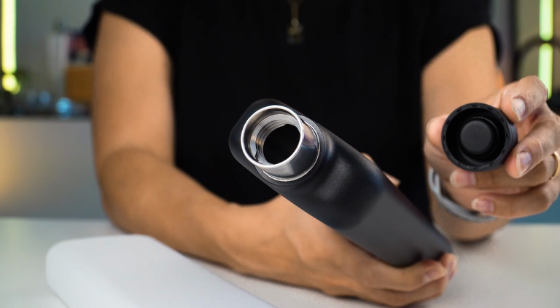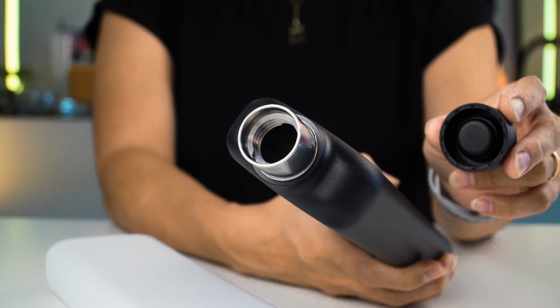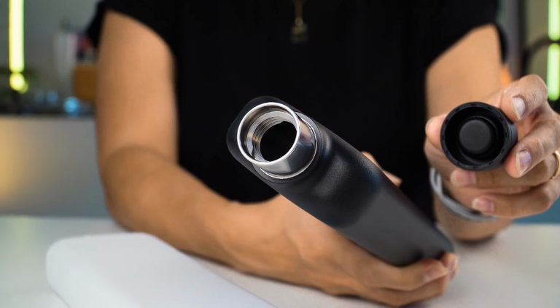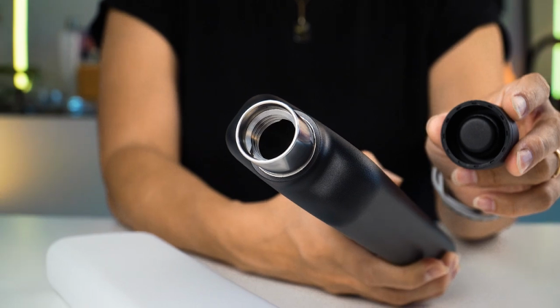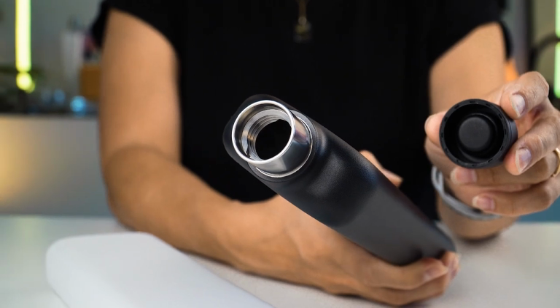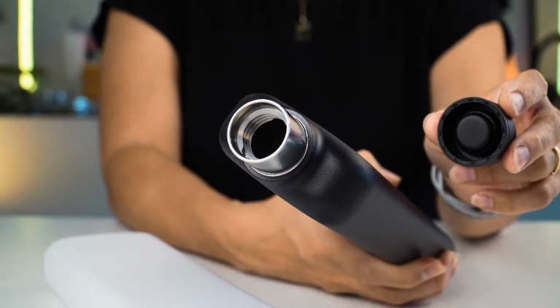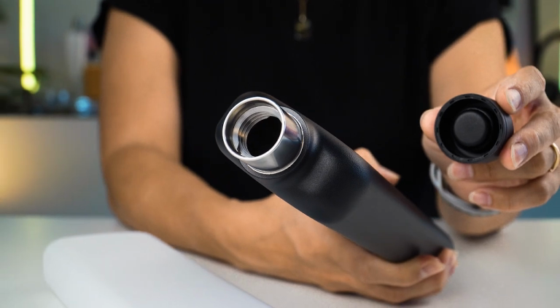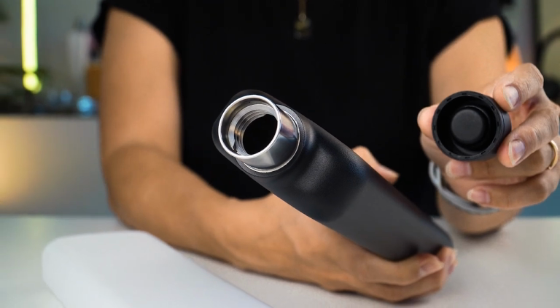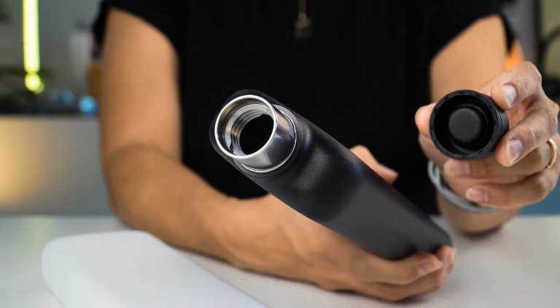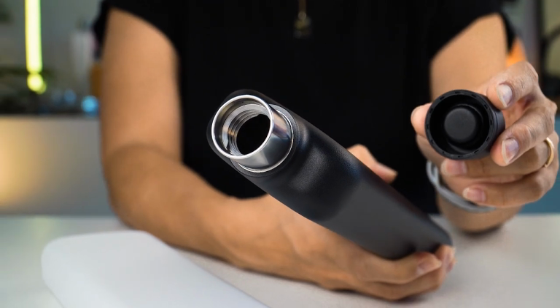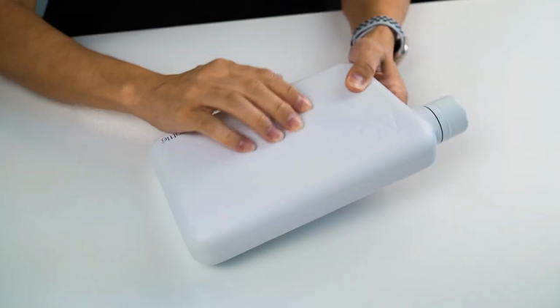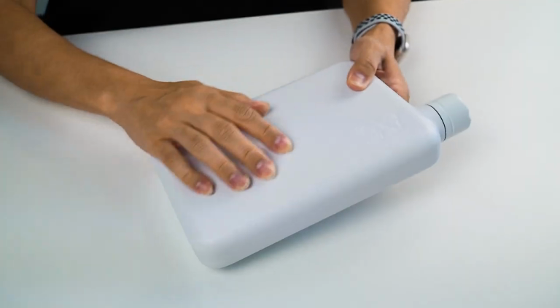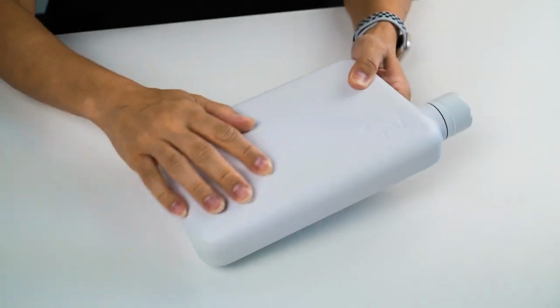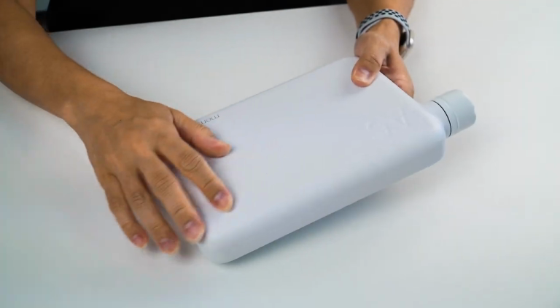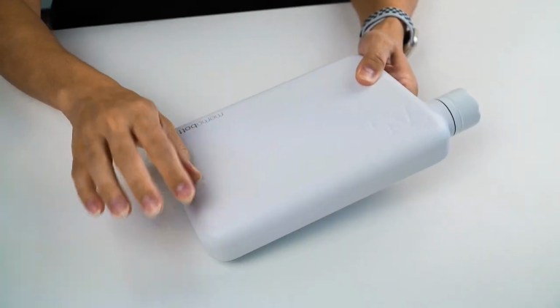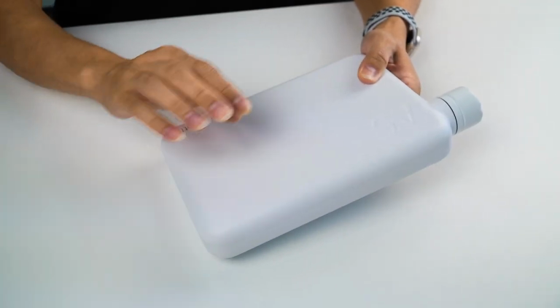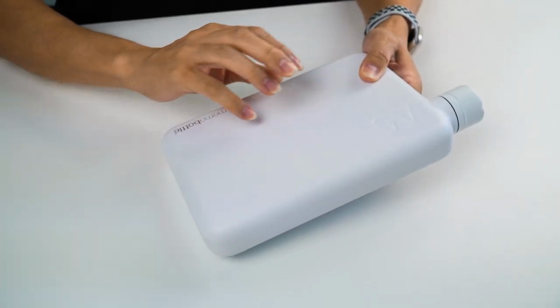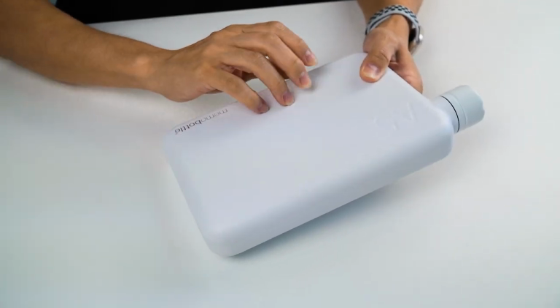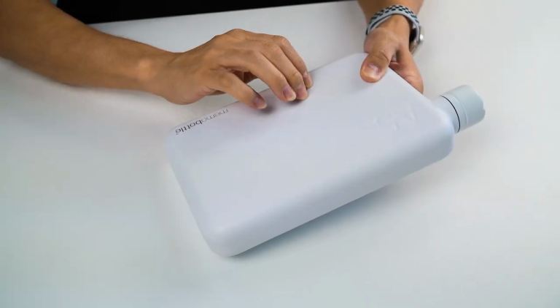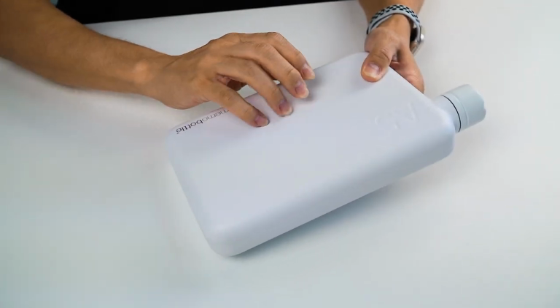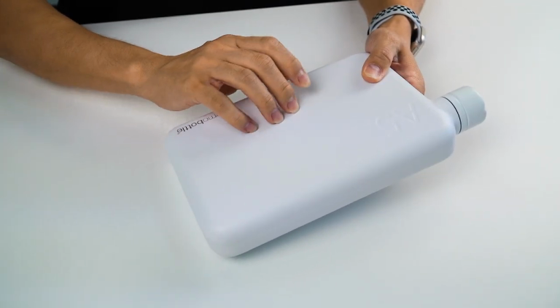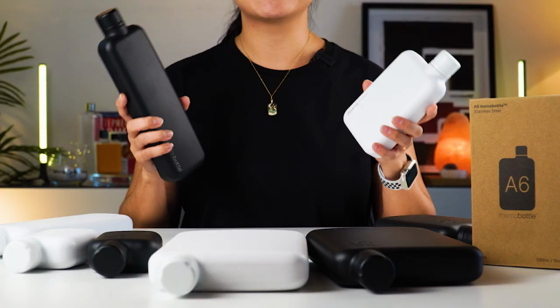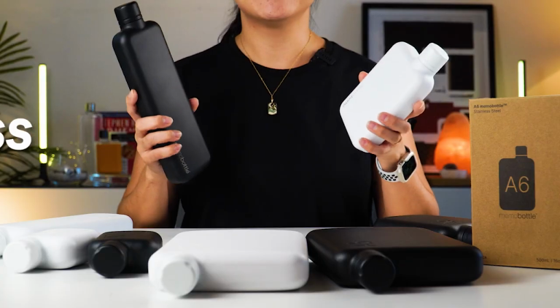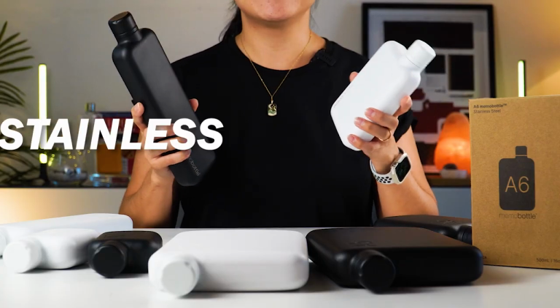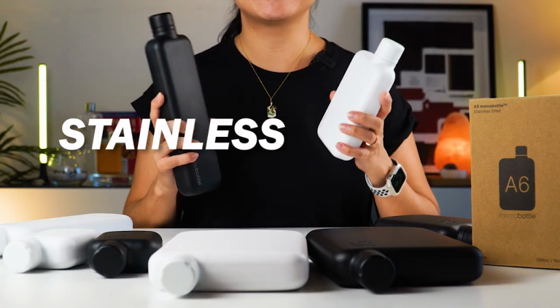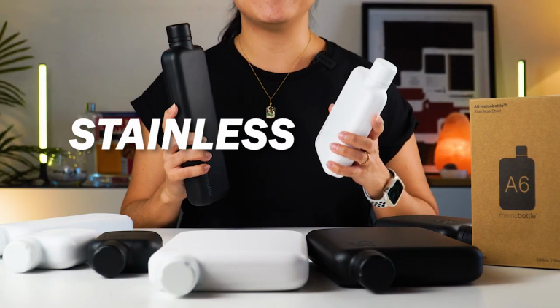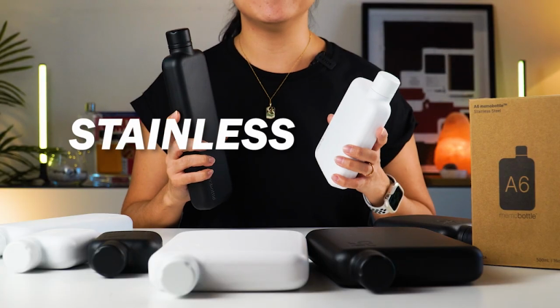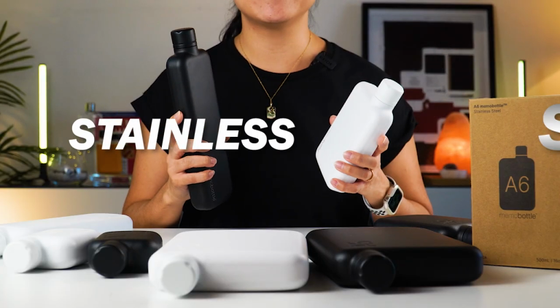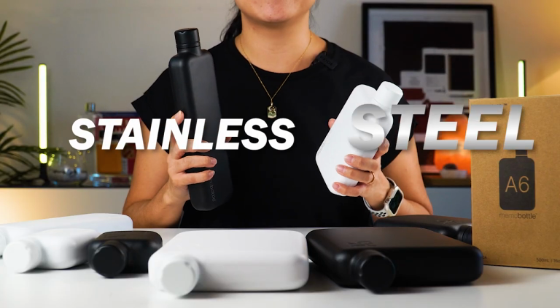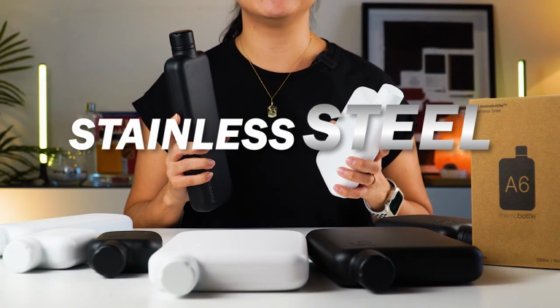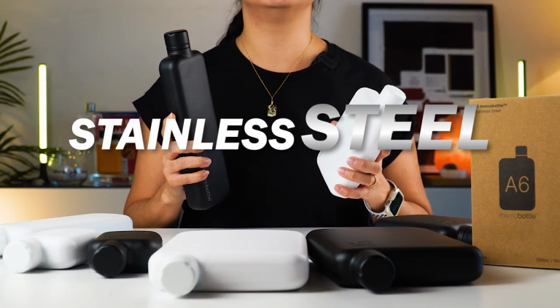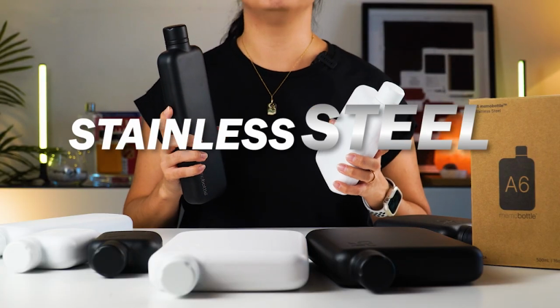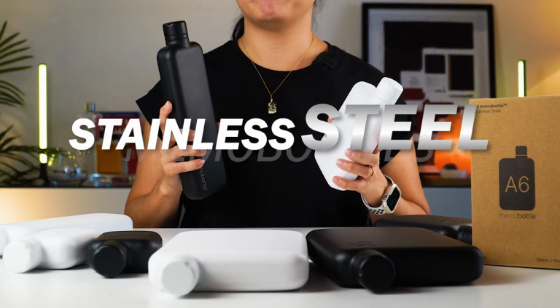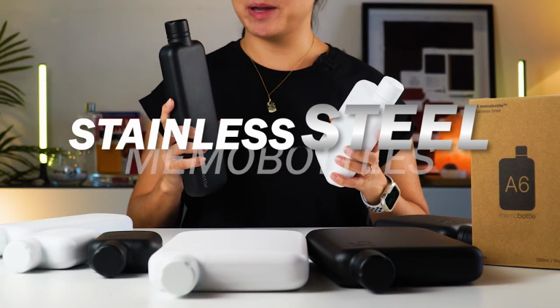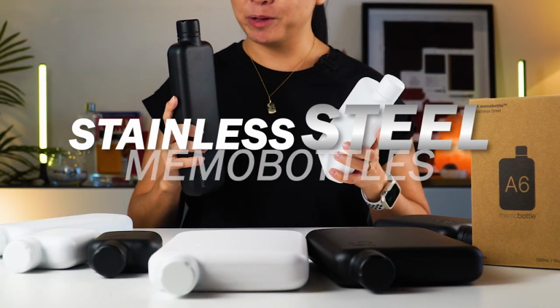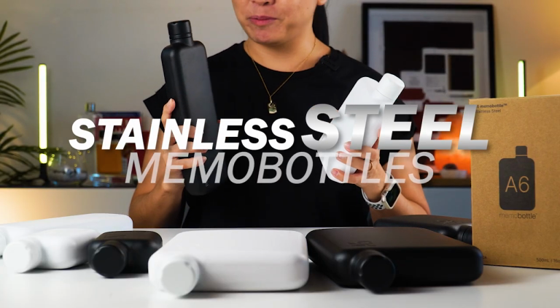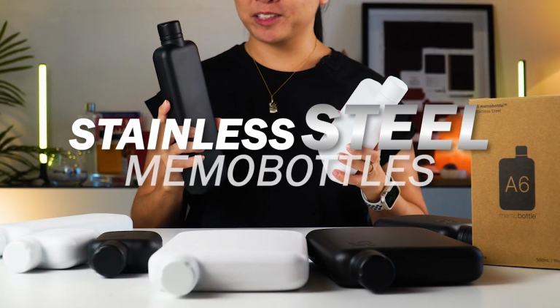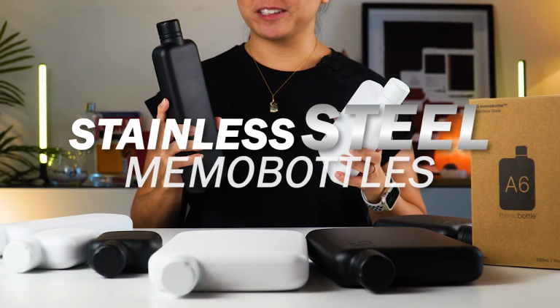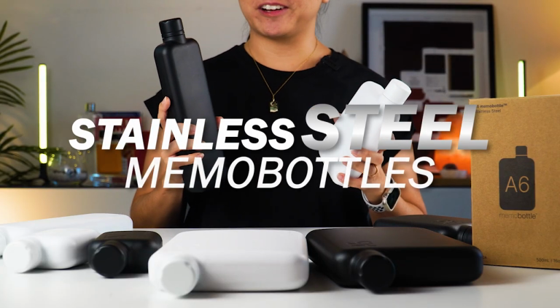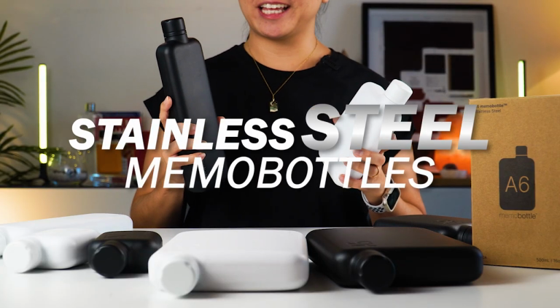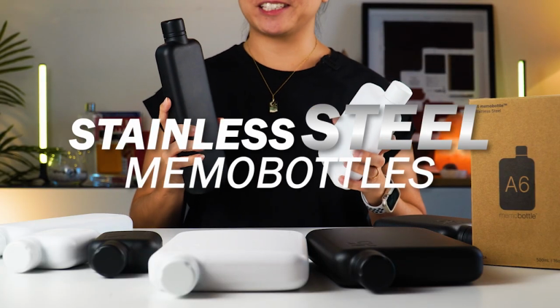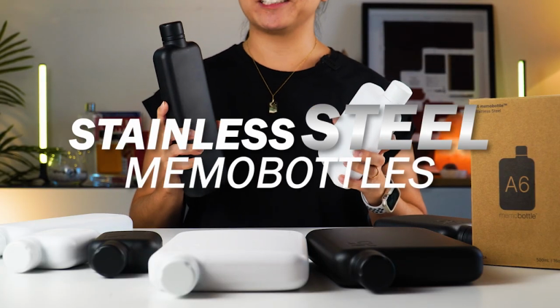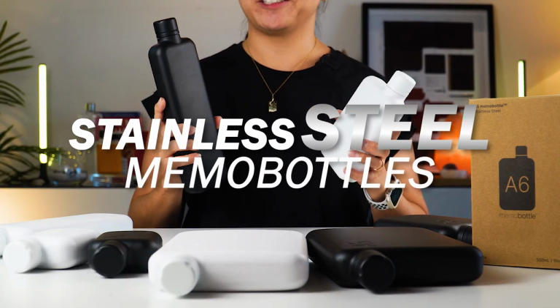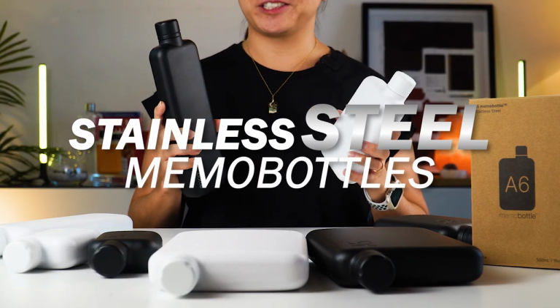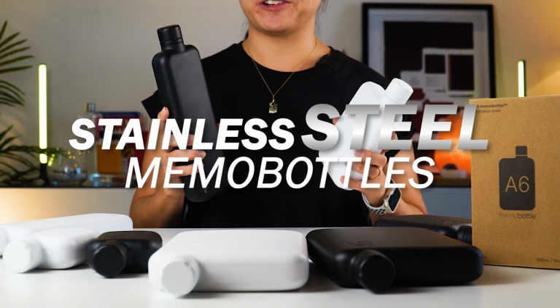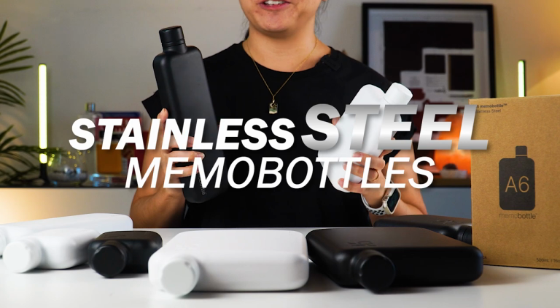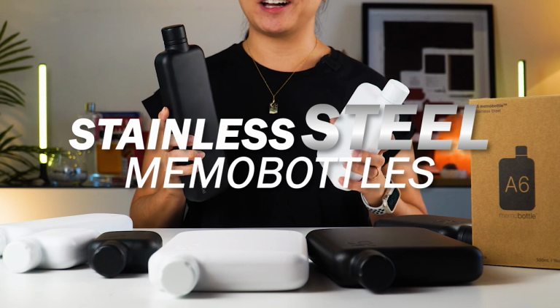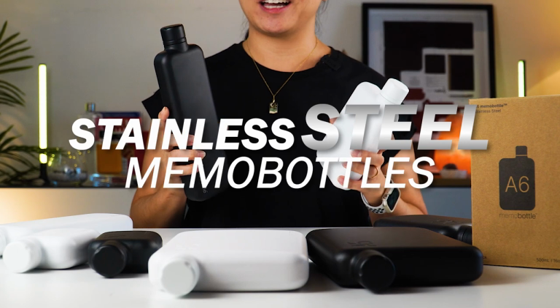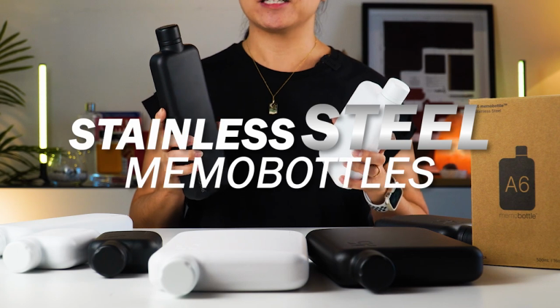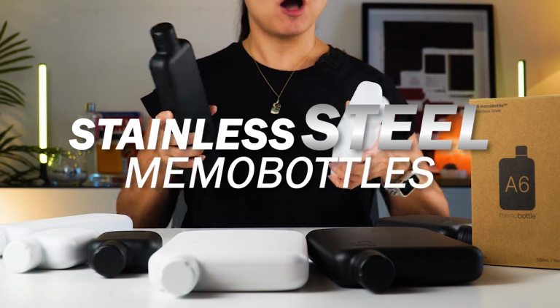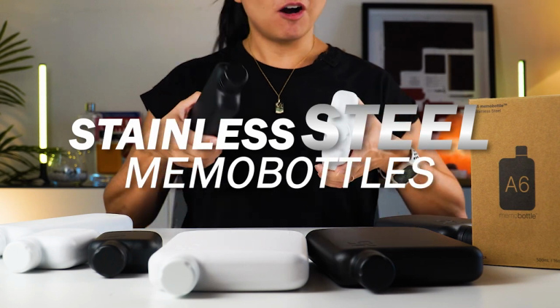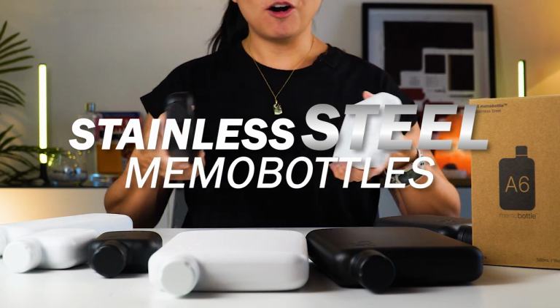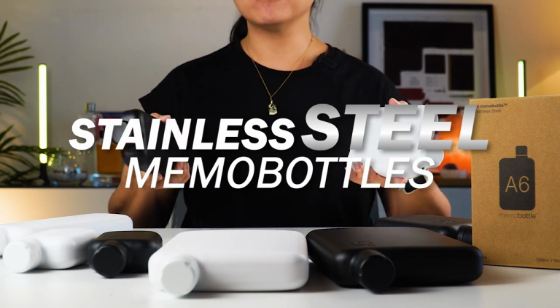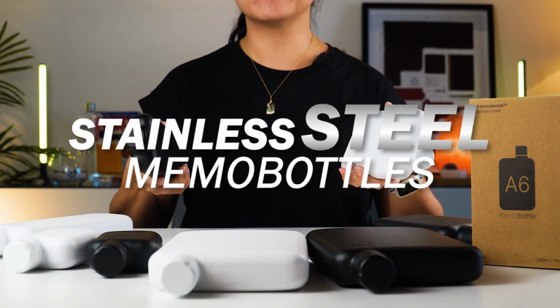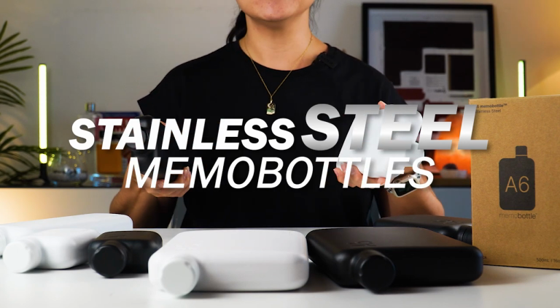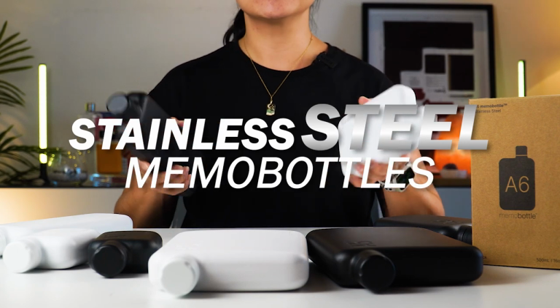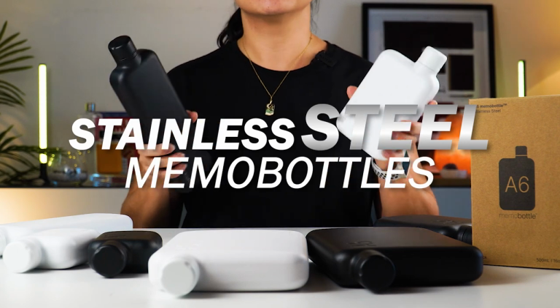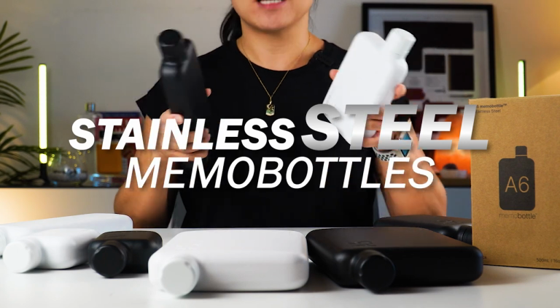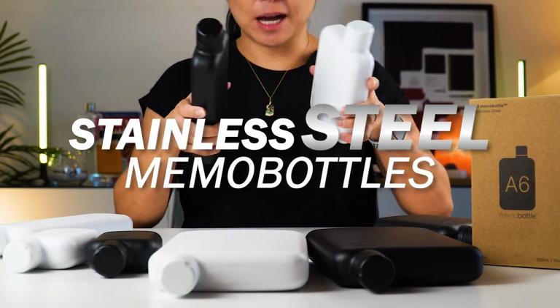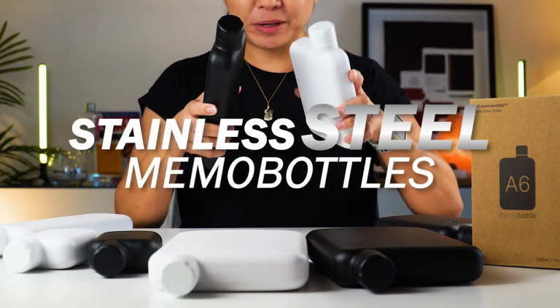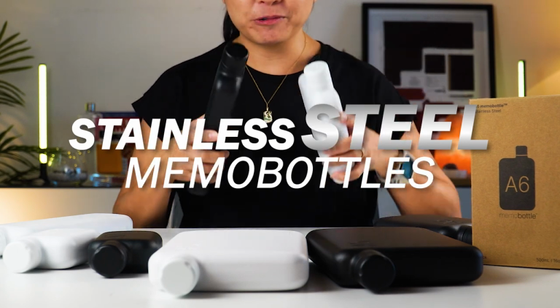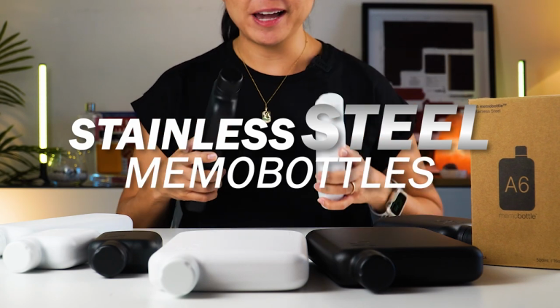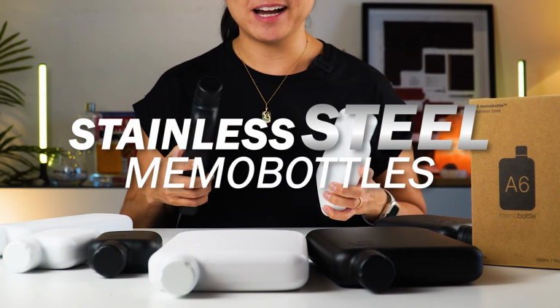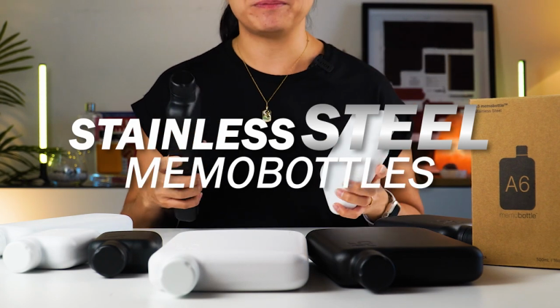Today, I've got the full range of the latest stainless steel Memo Bottle collection to show you guys. All of this coming right up.